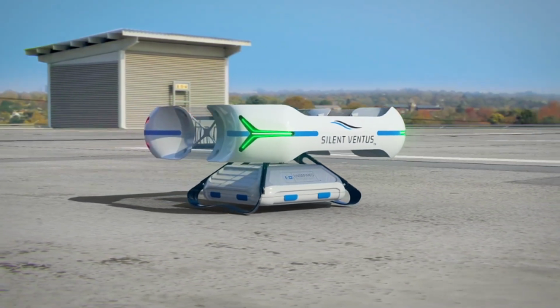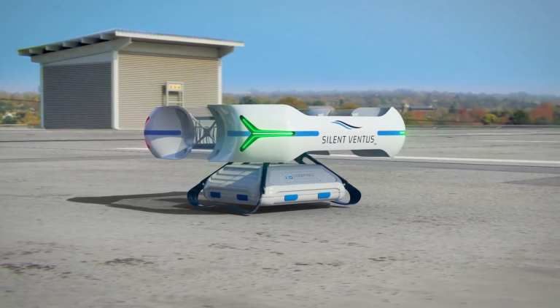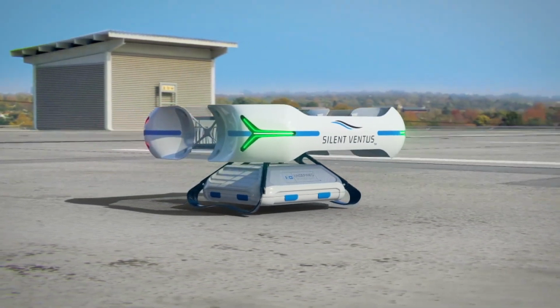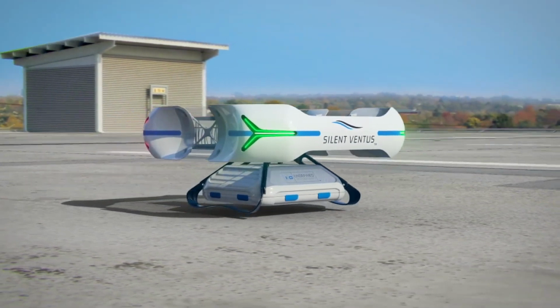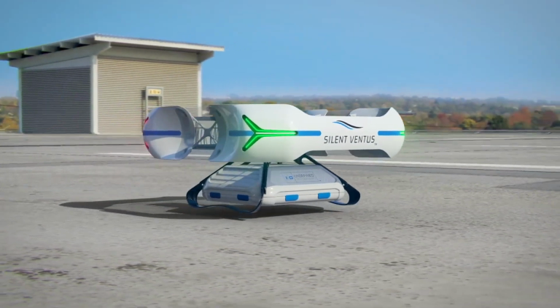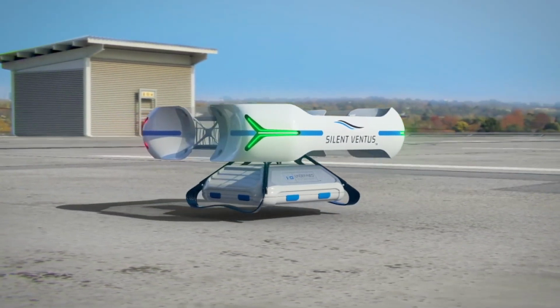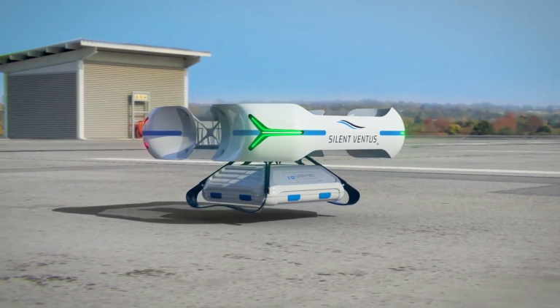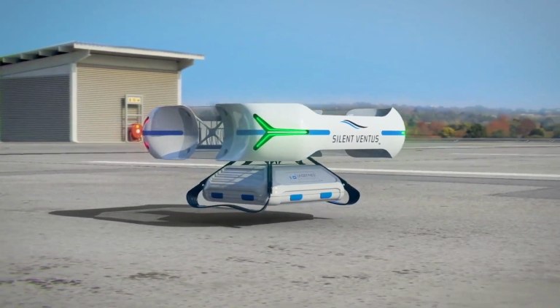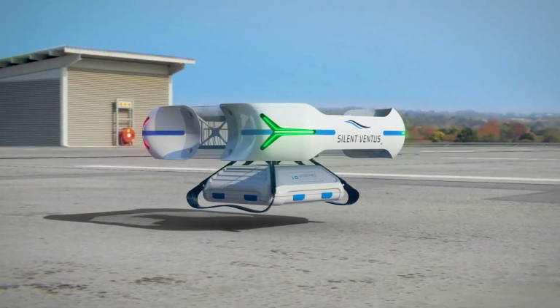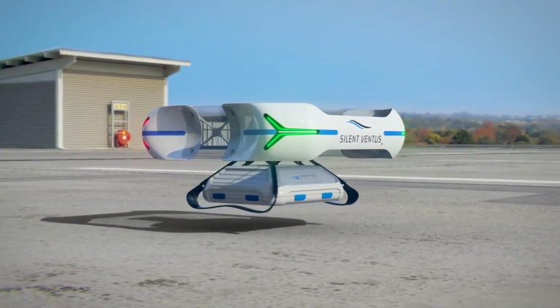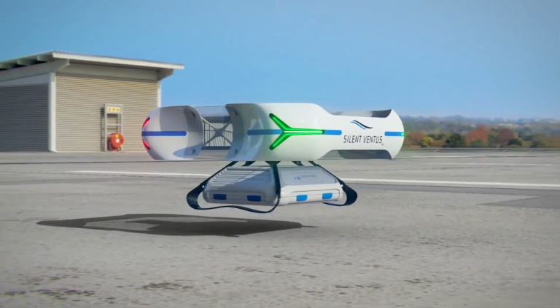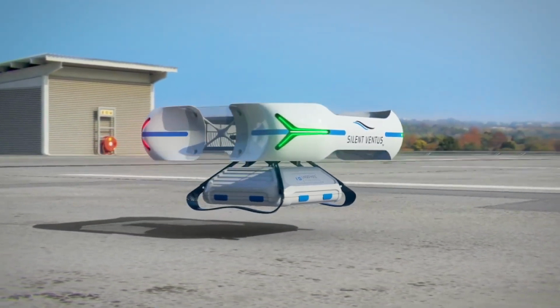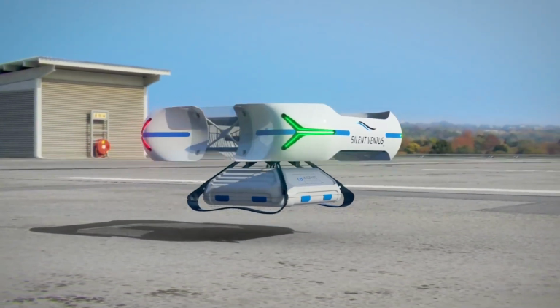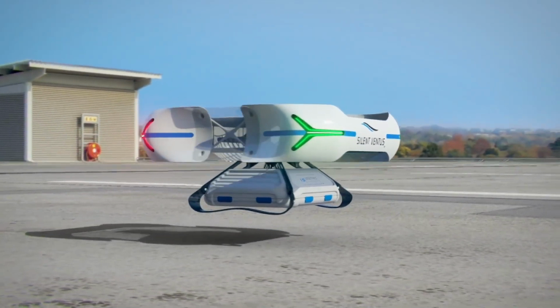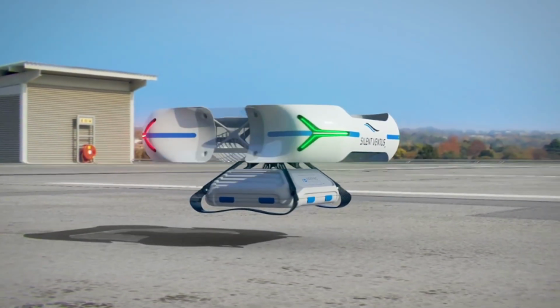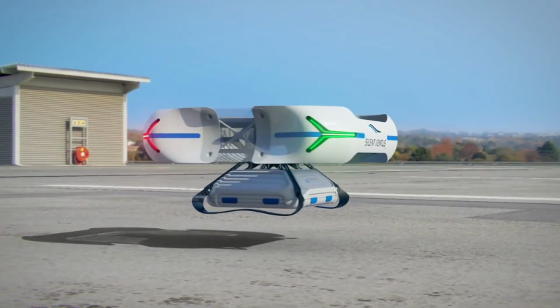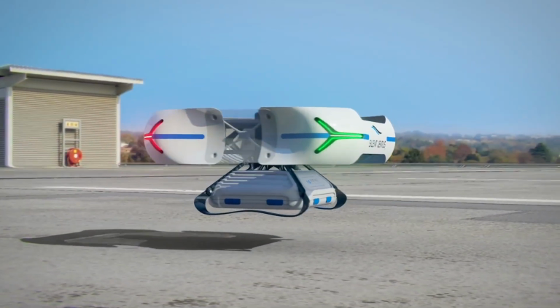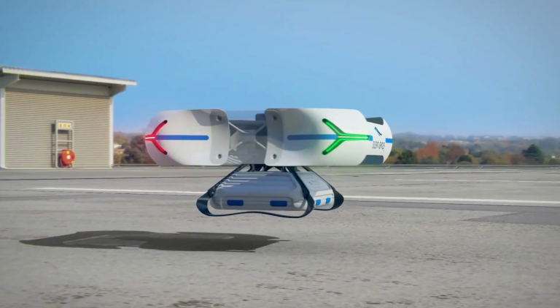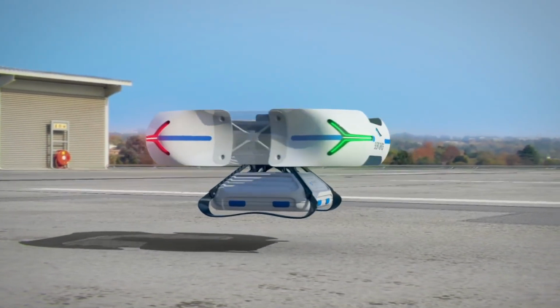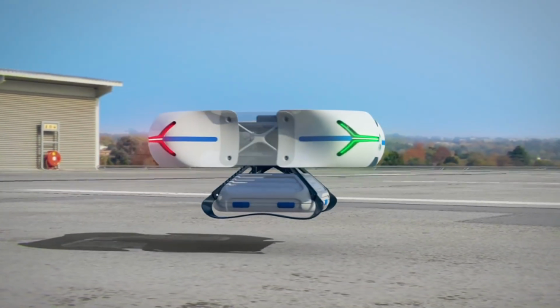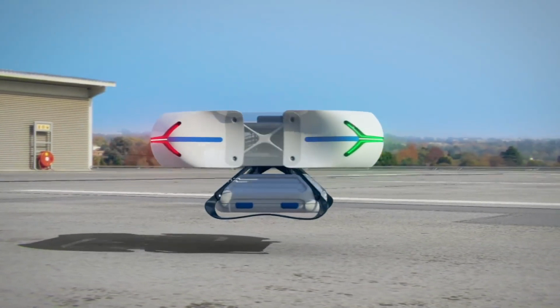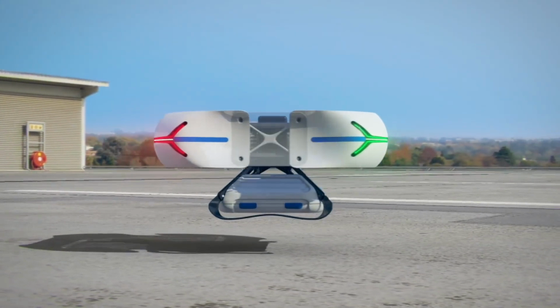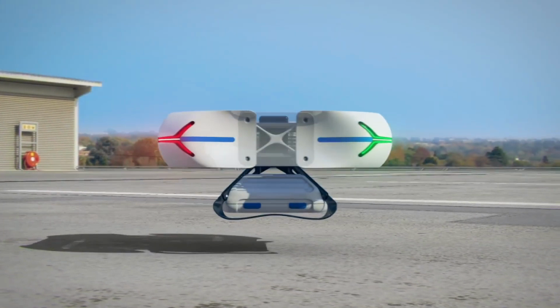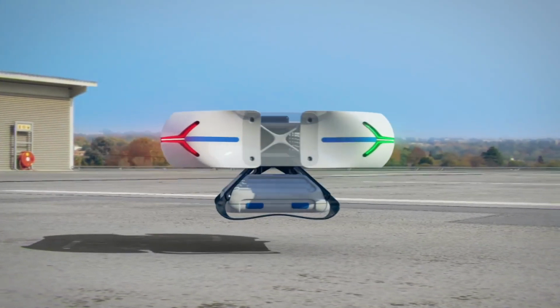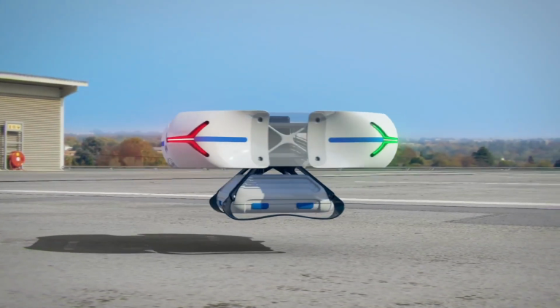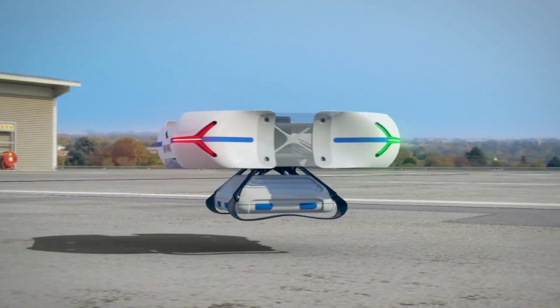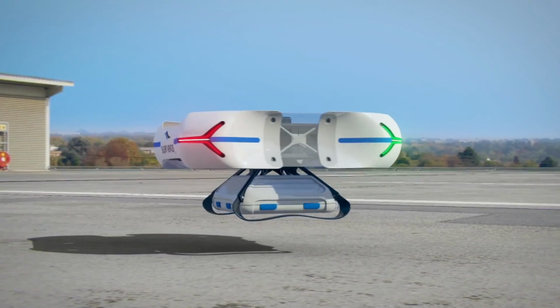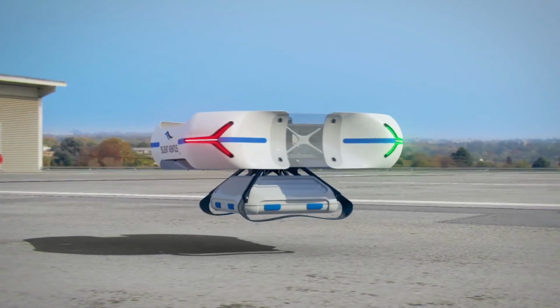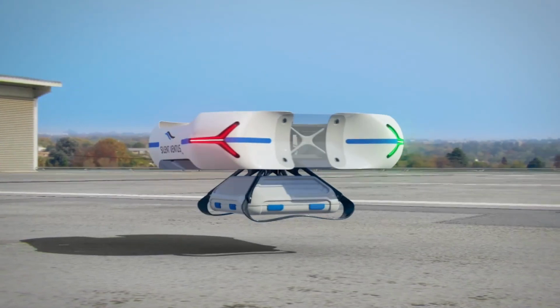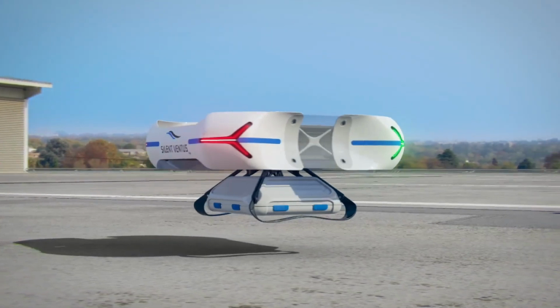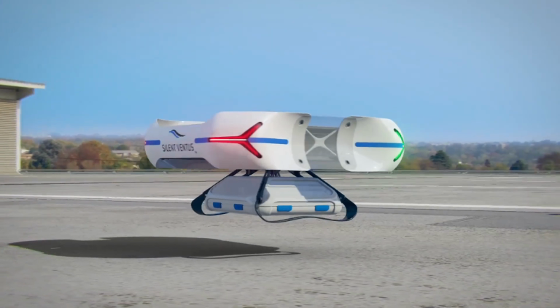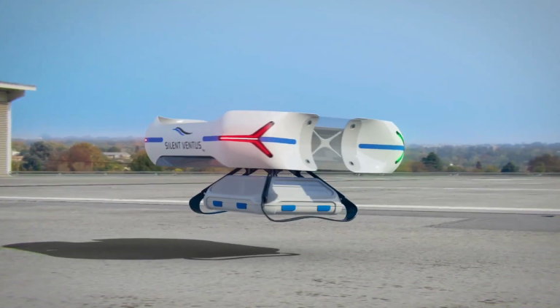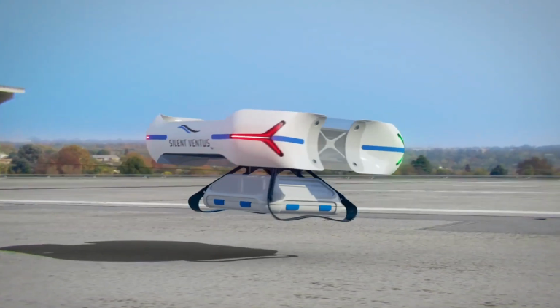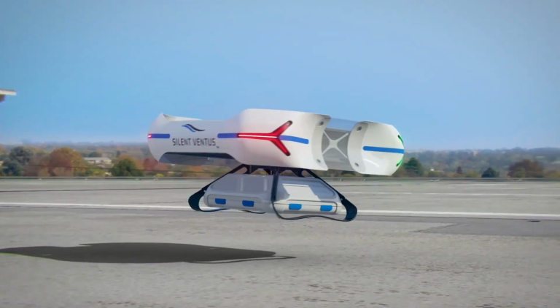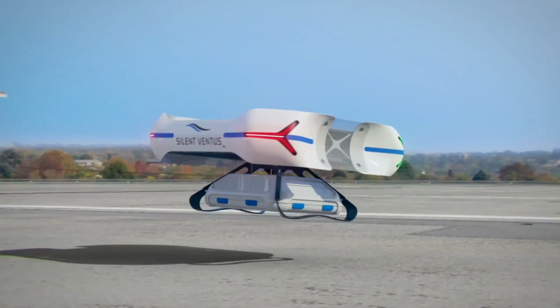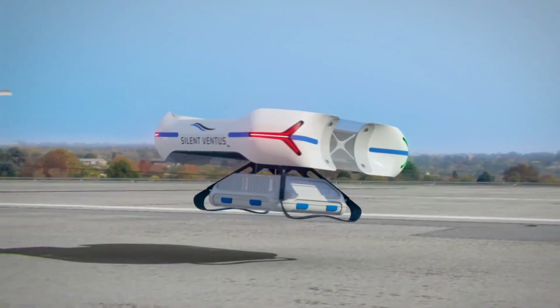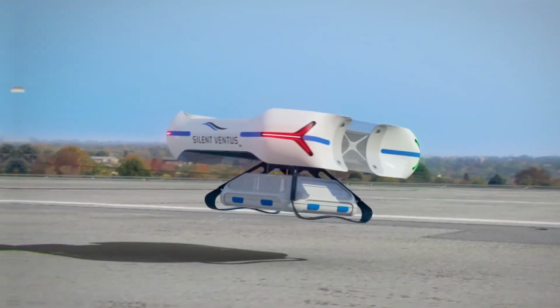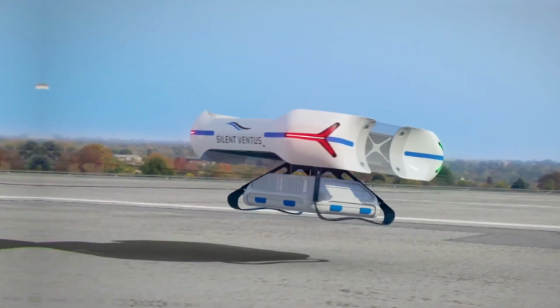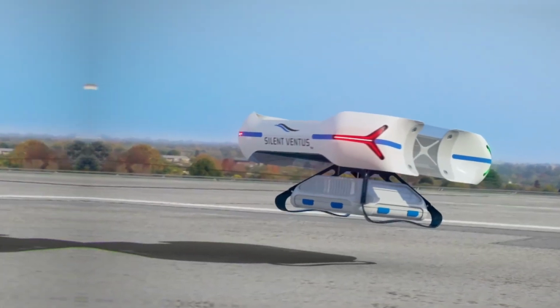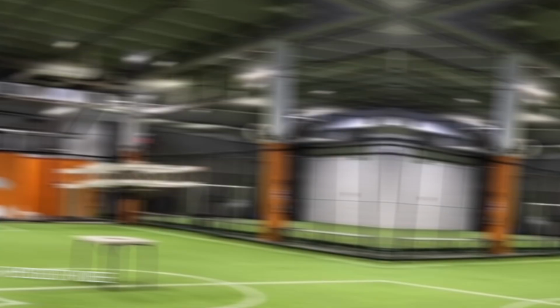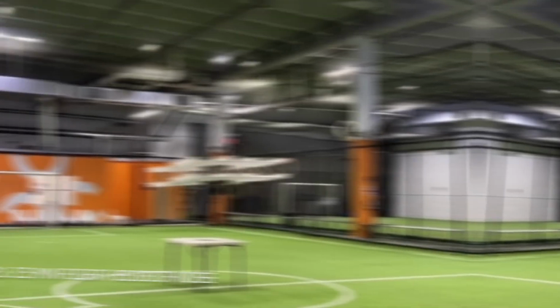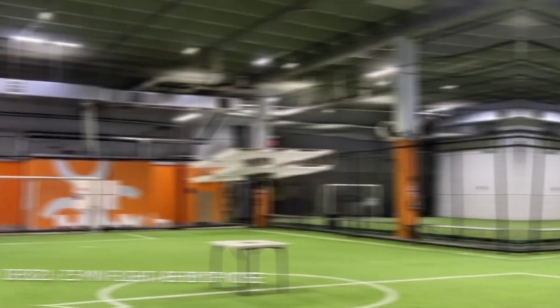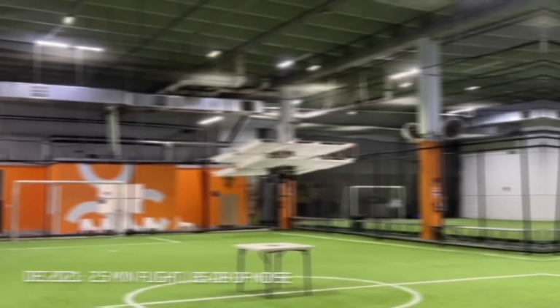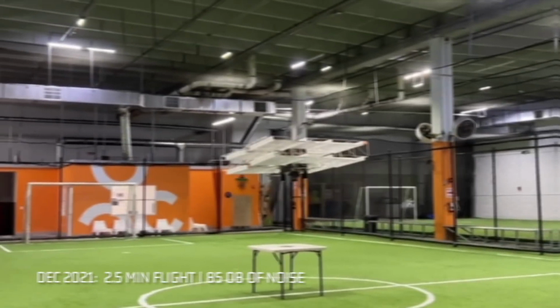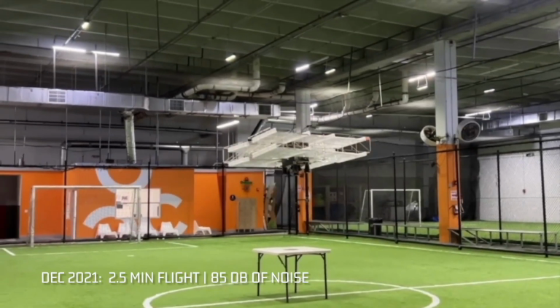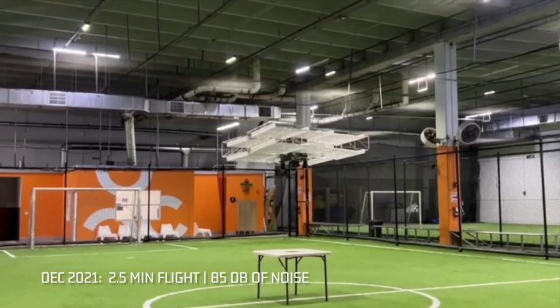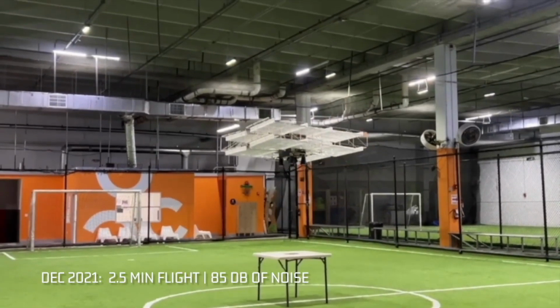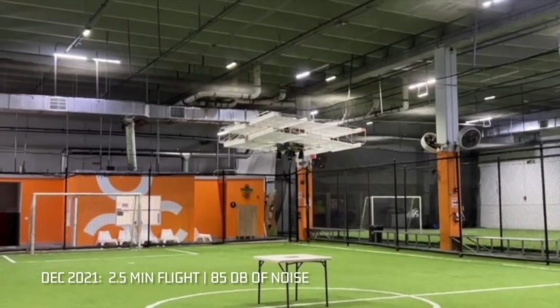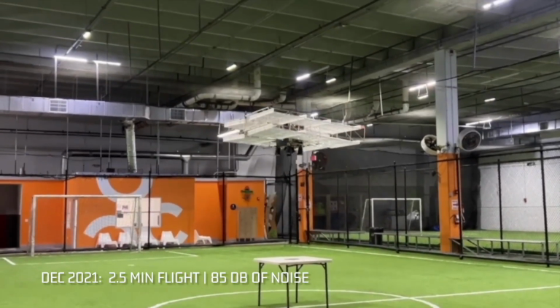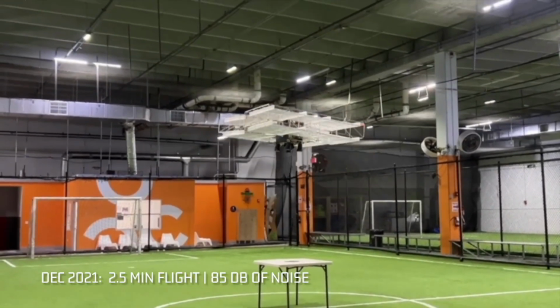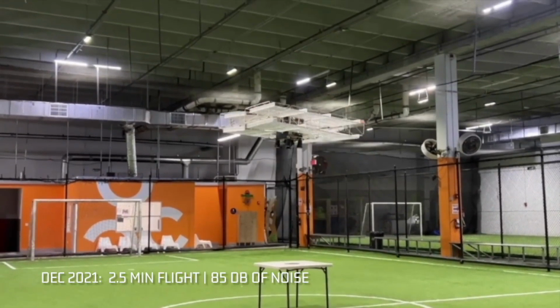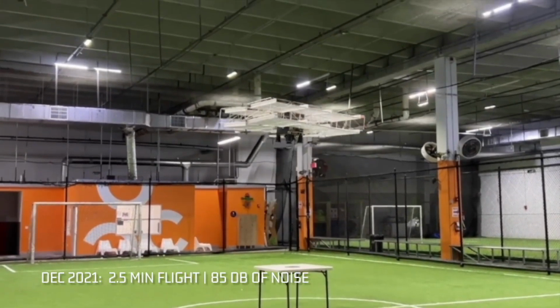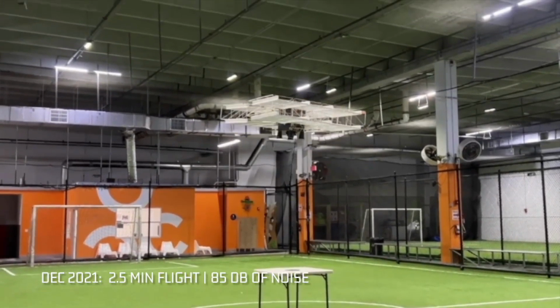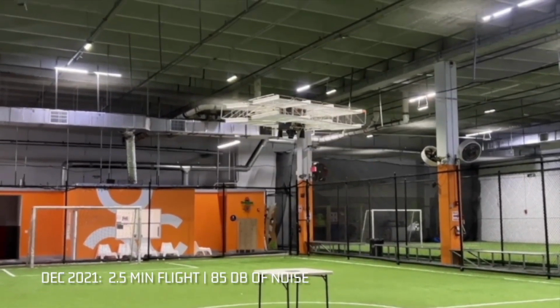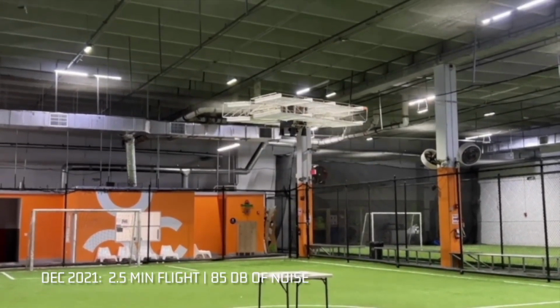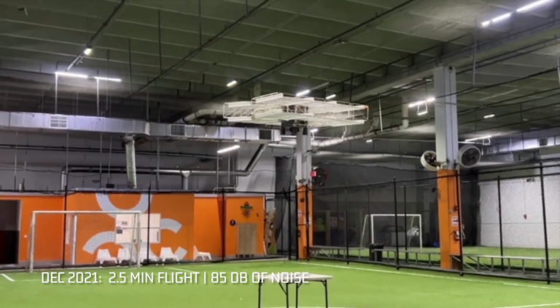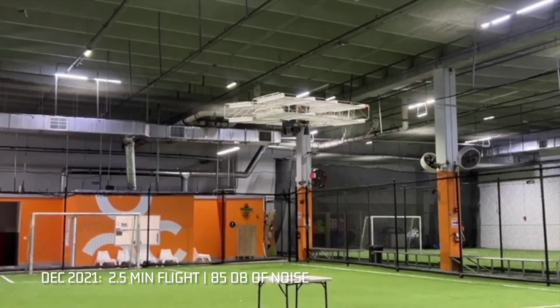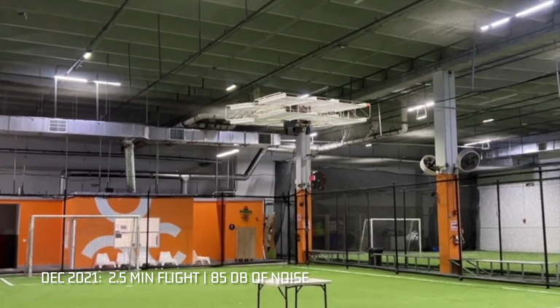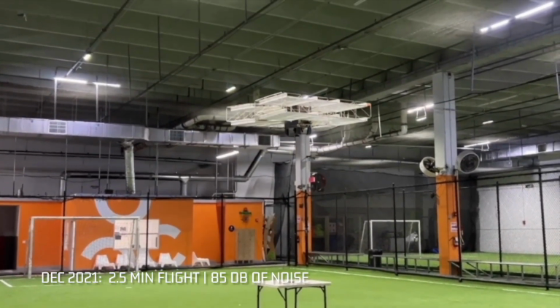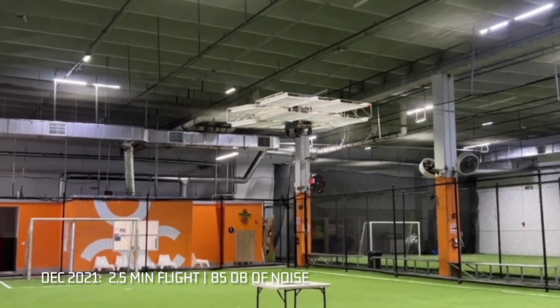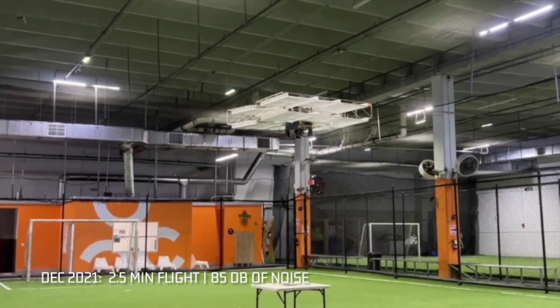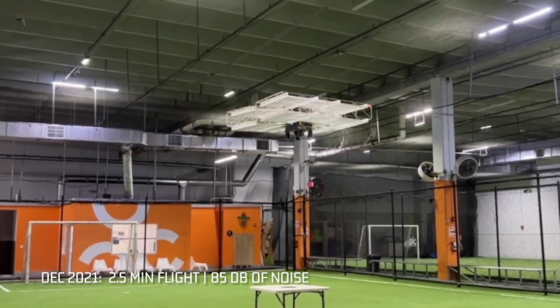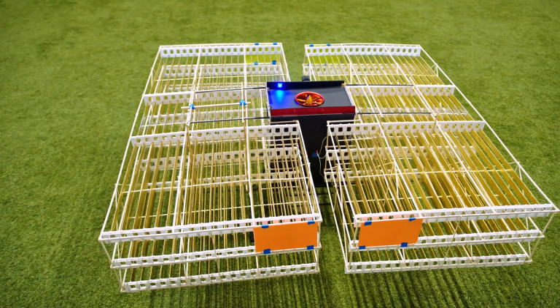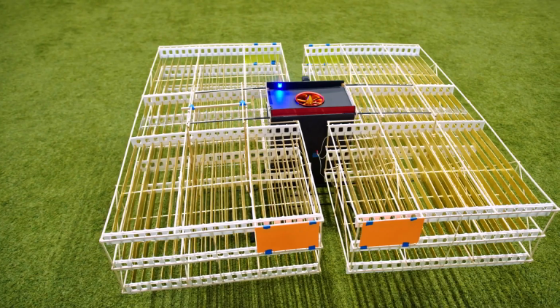If successful, Silent Ventus could revolutionize drone deliveries, offering quiet operation in crowded urban areas.